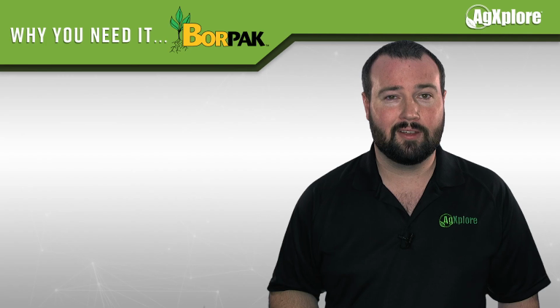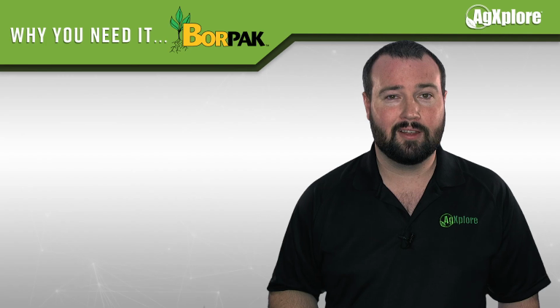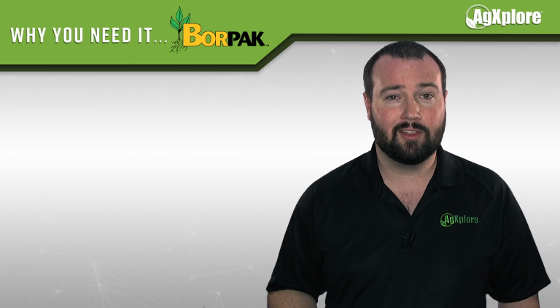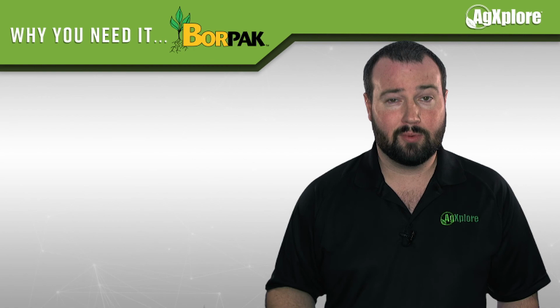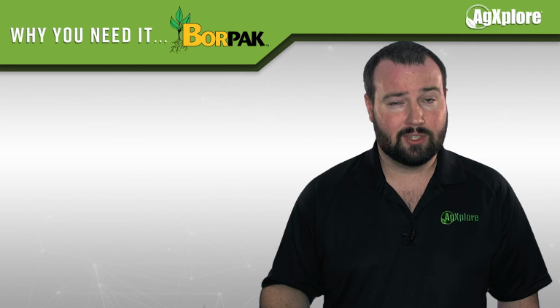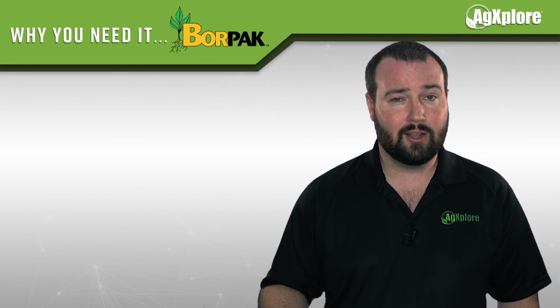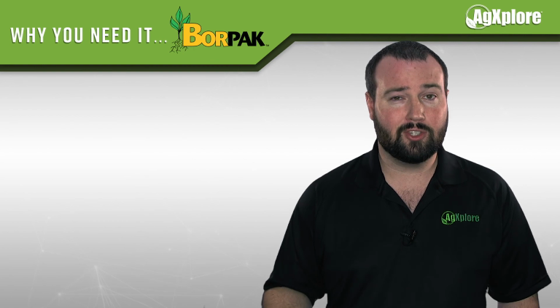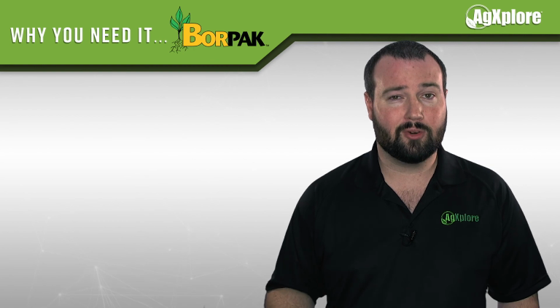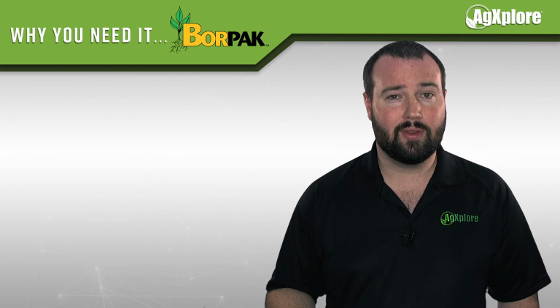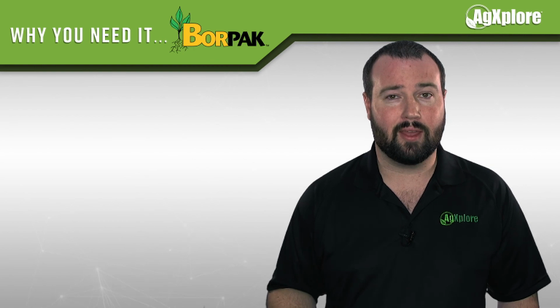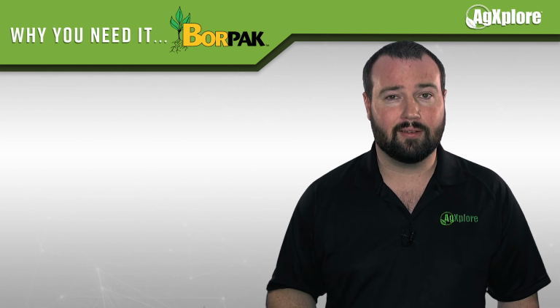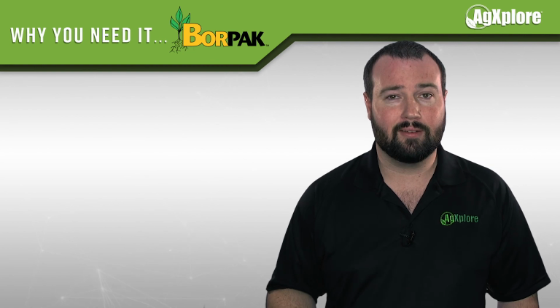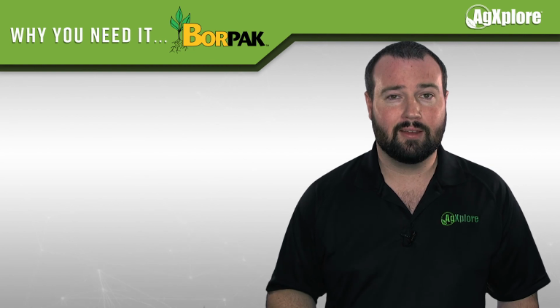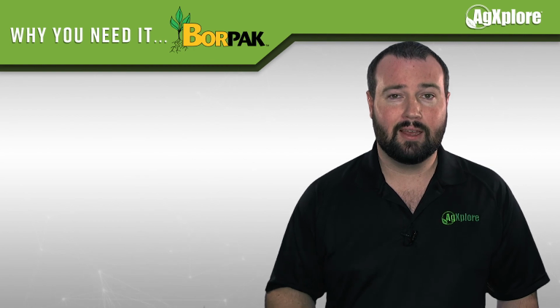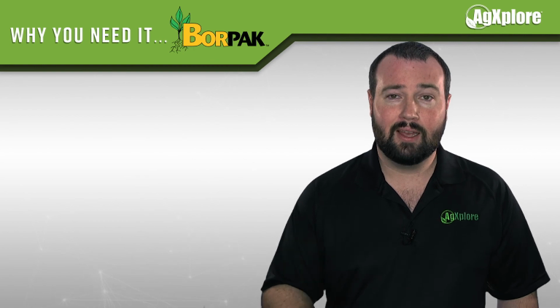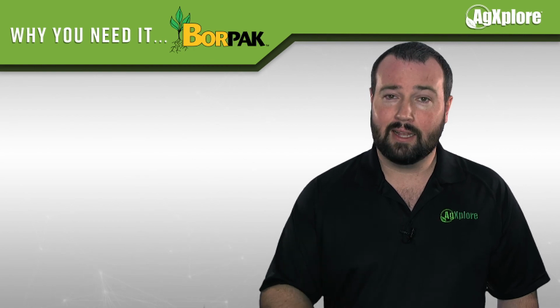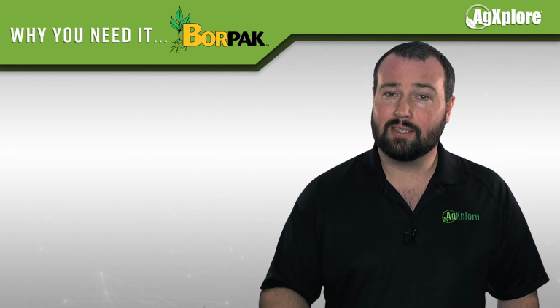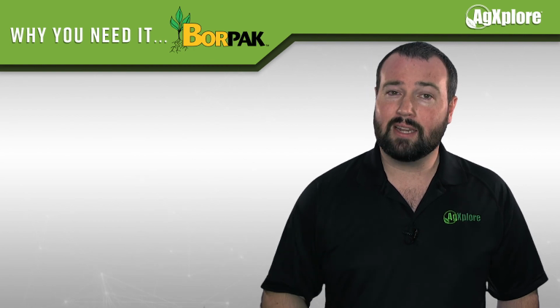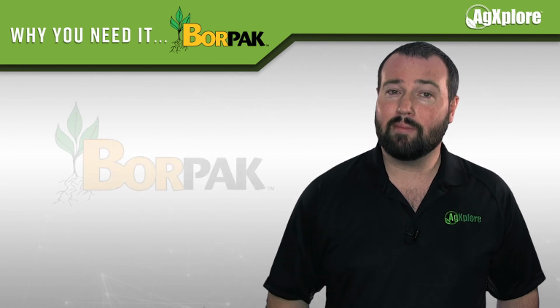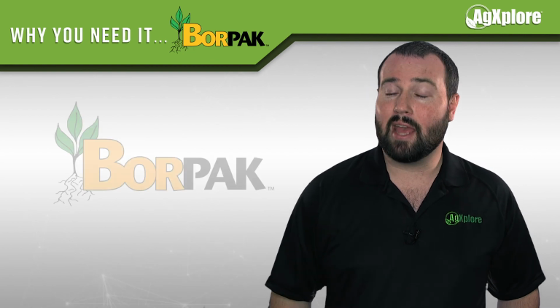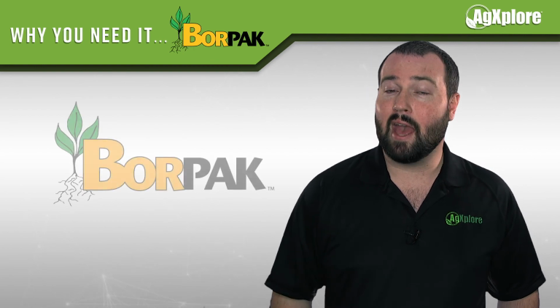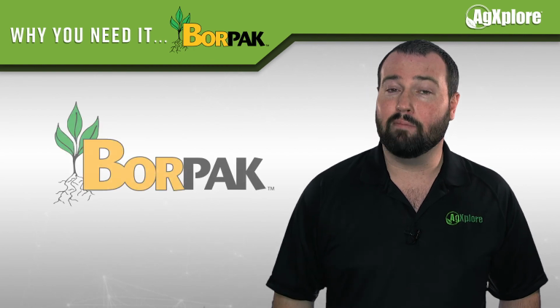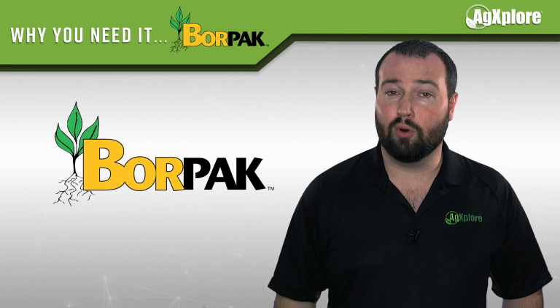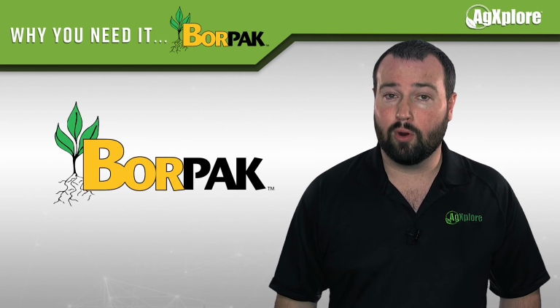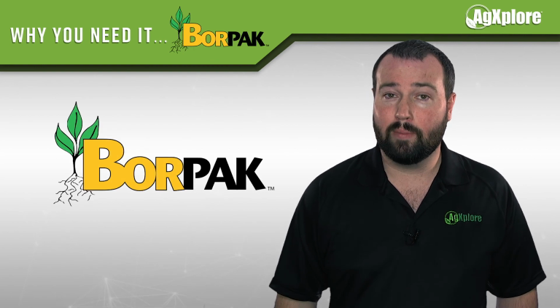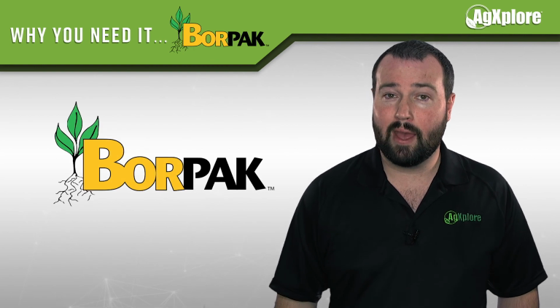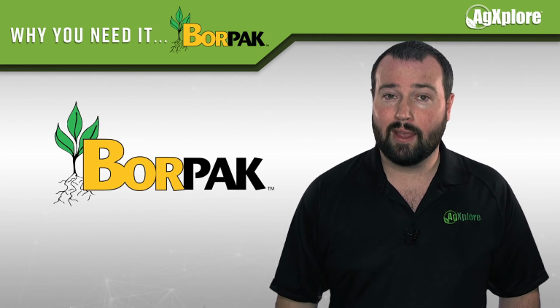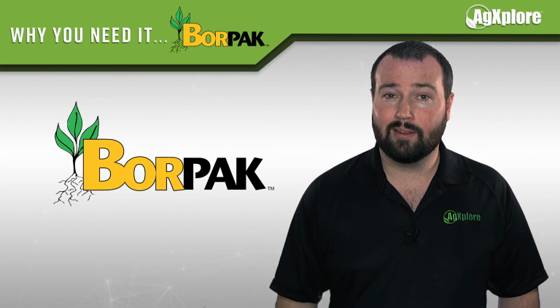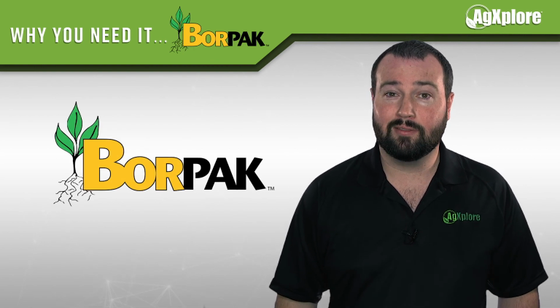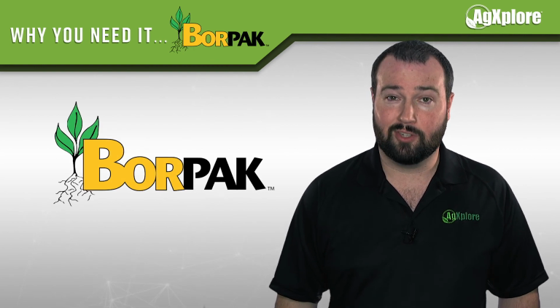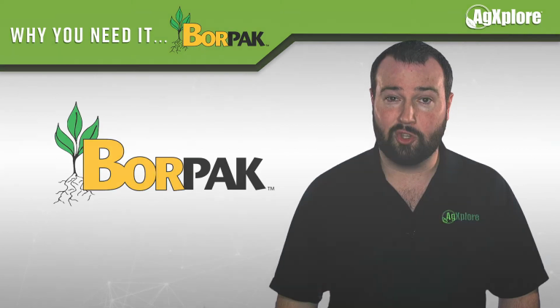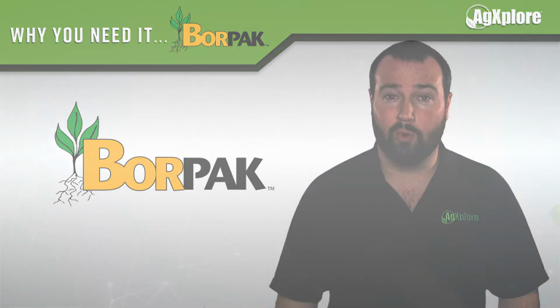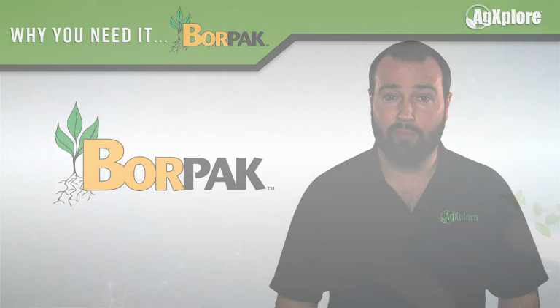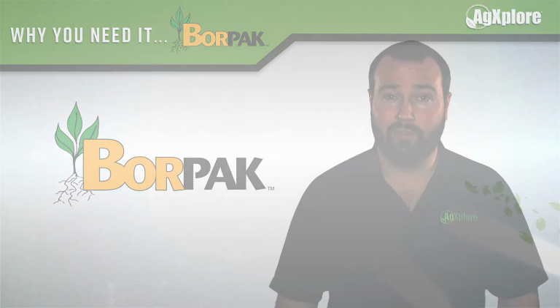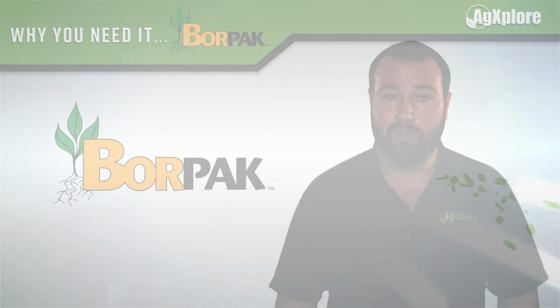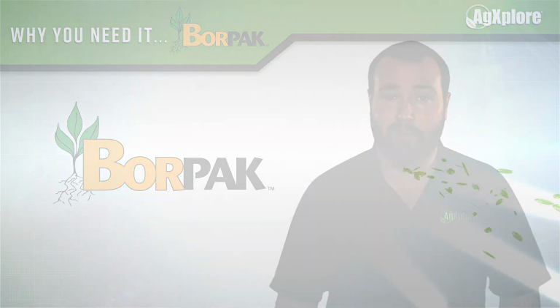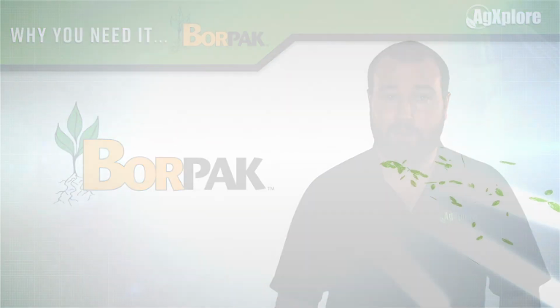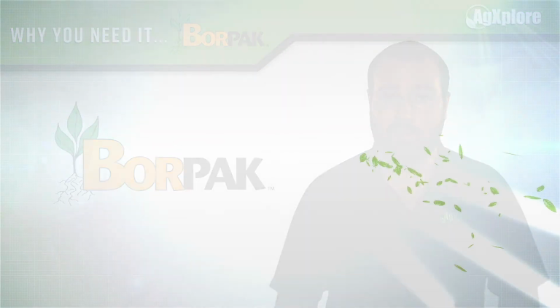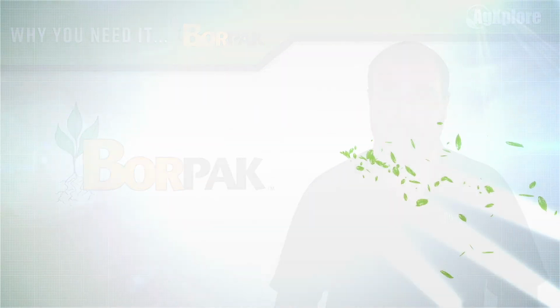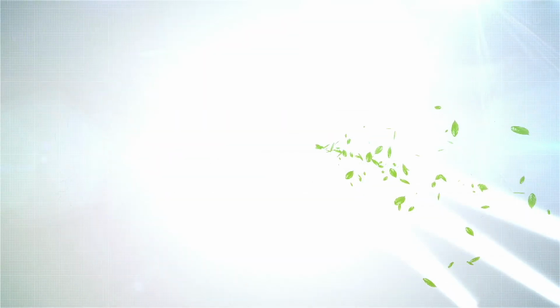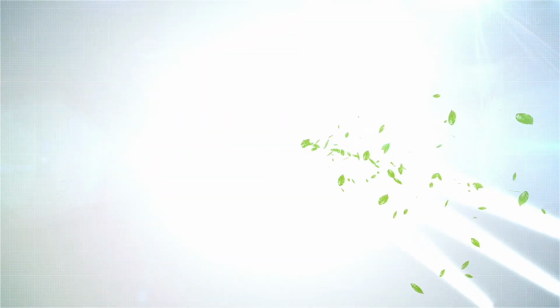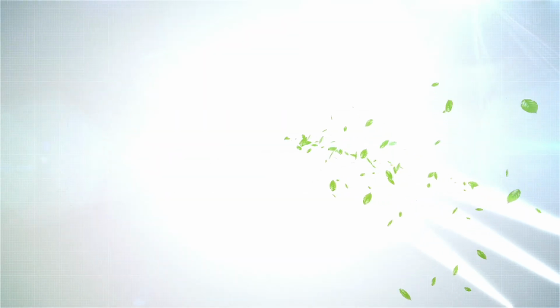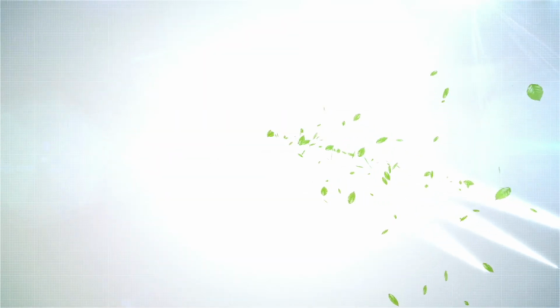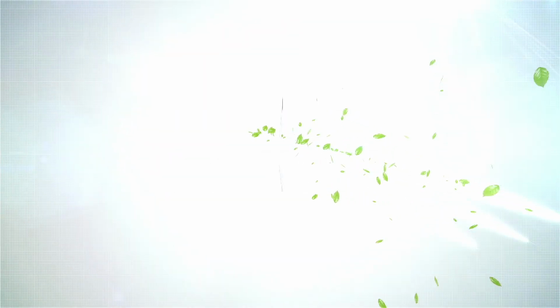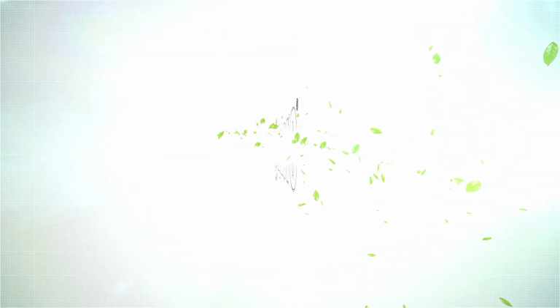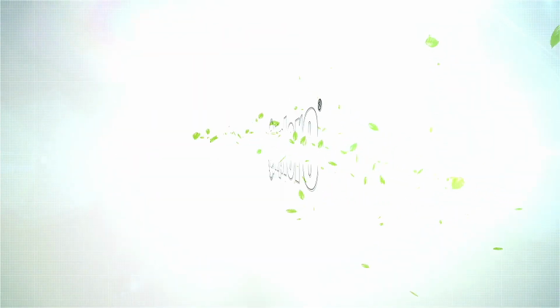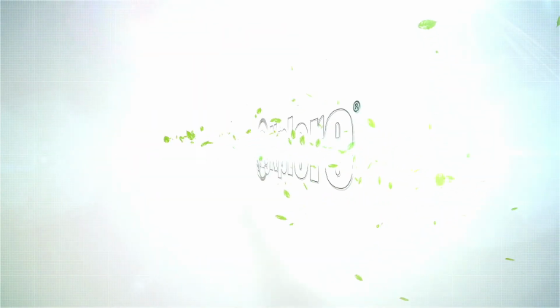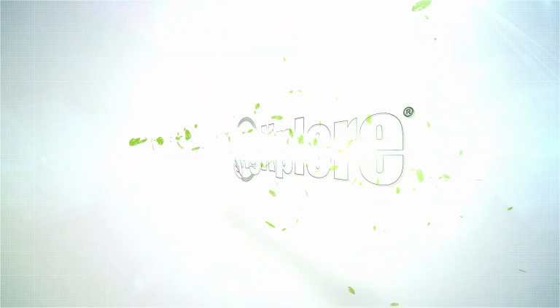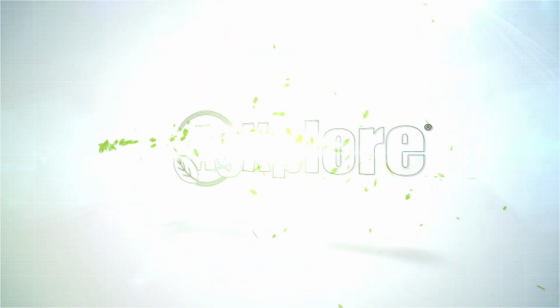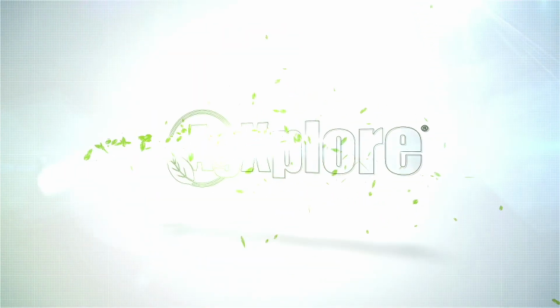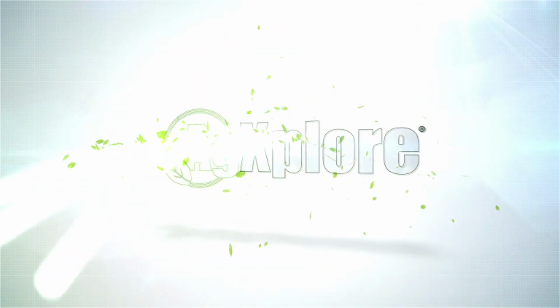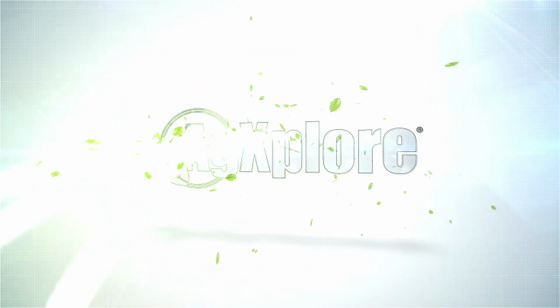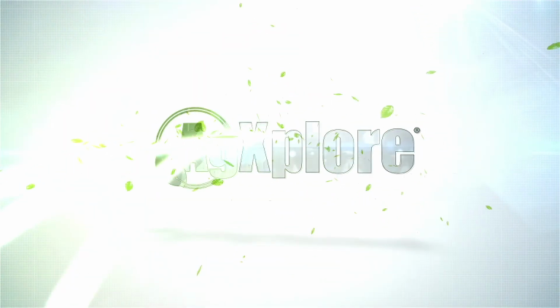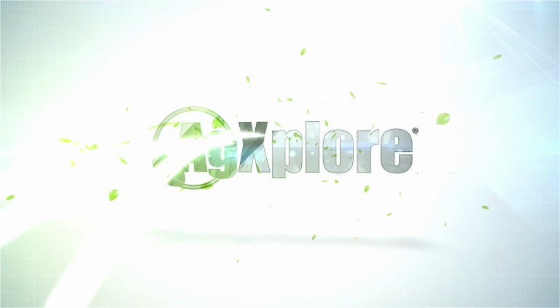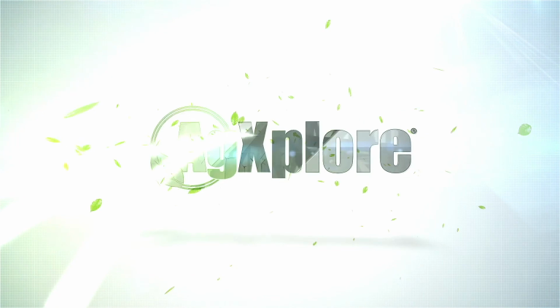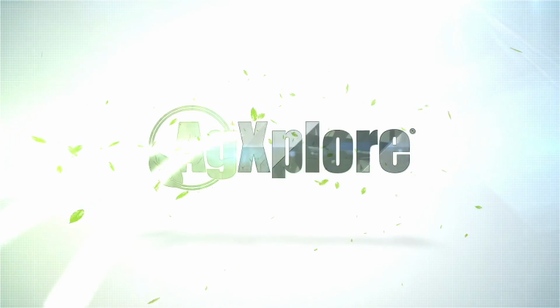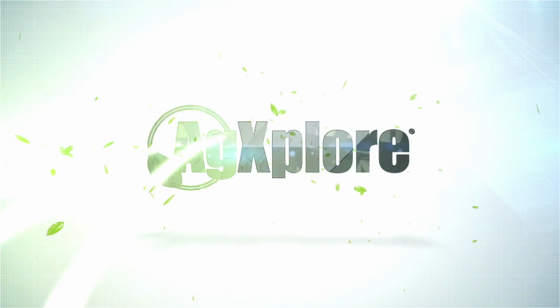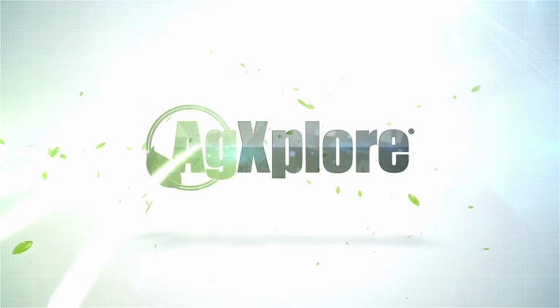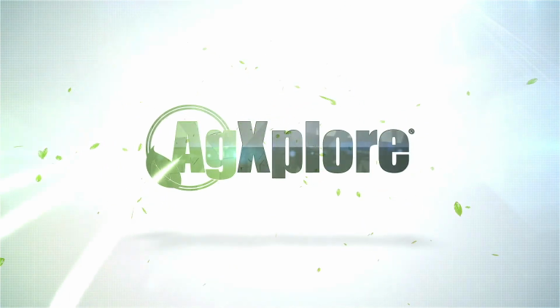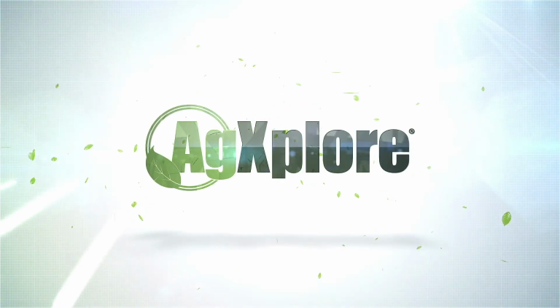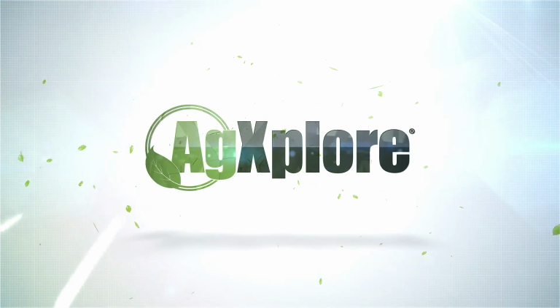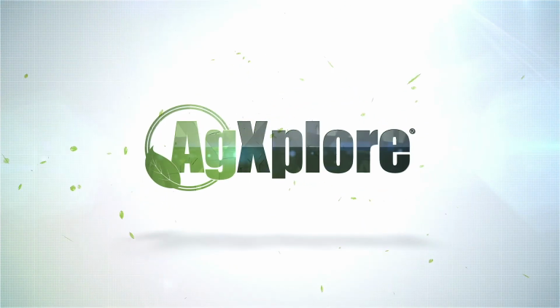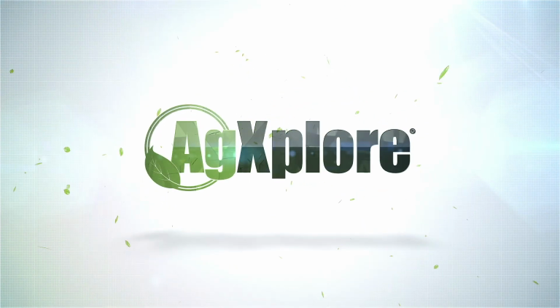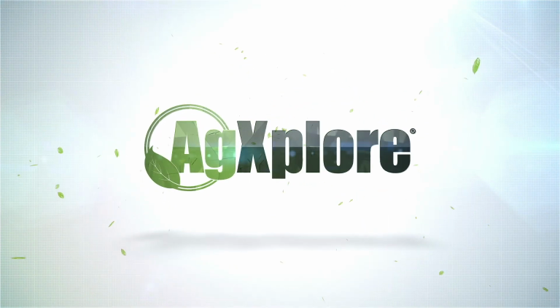The results are in. It's time to add Borpac to your field. Visit agexplorer.com for more information.